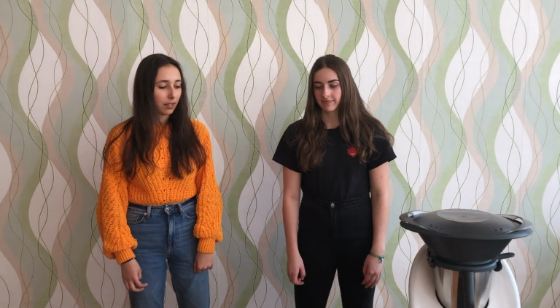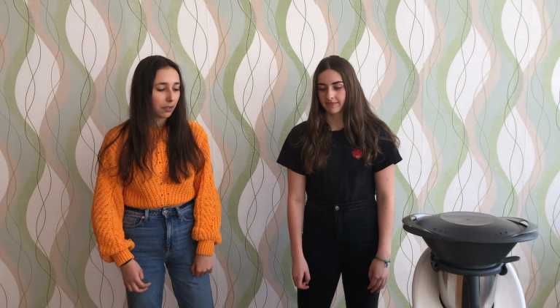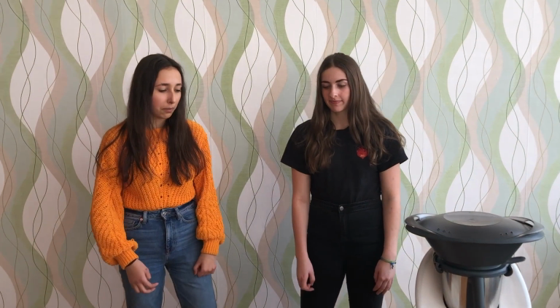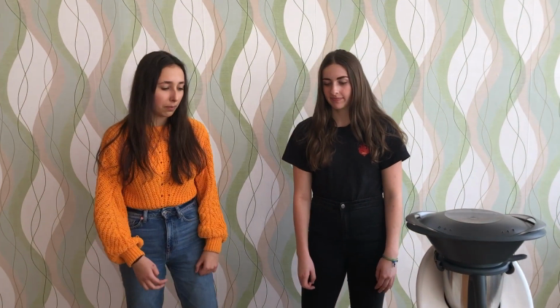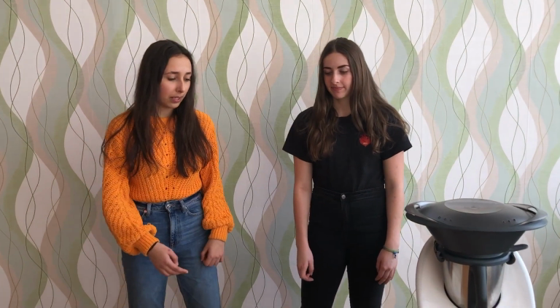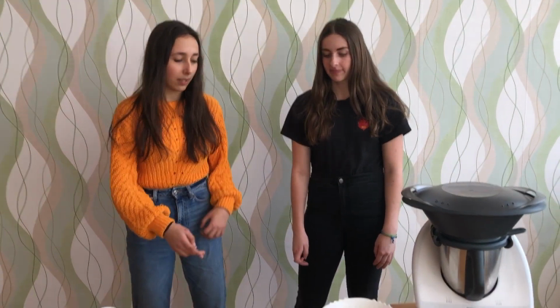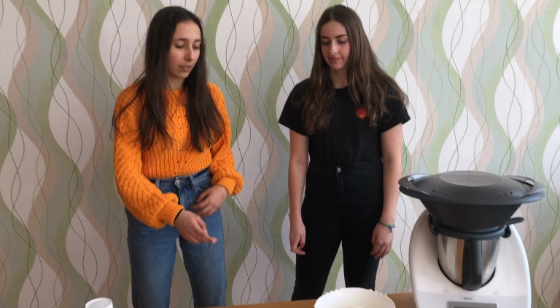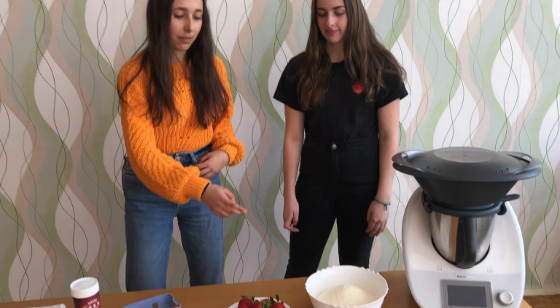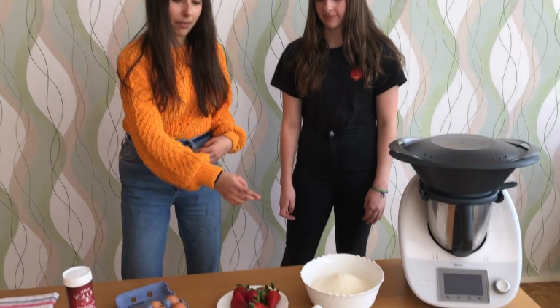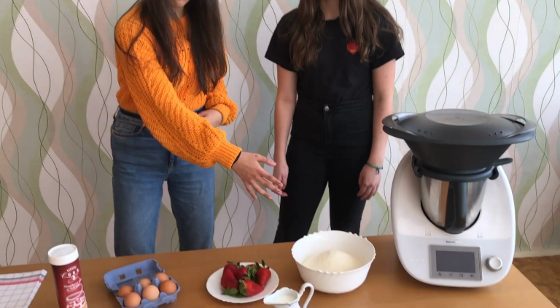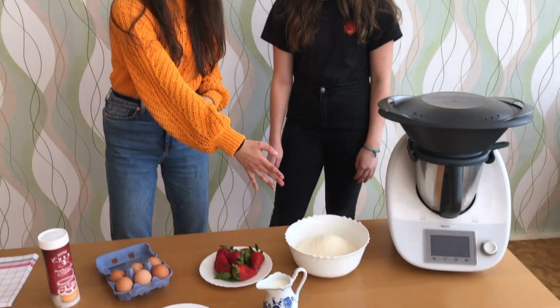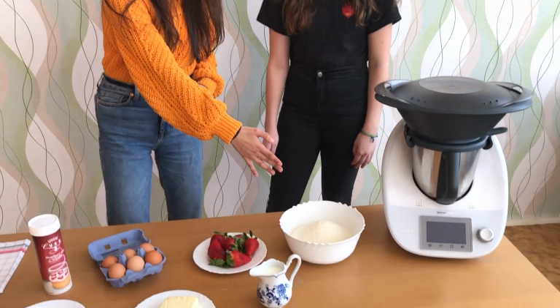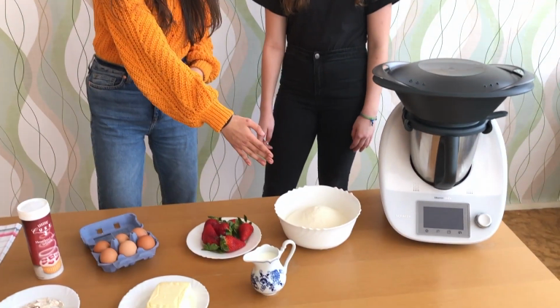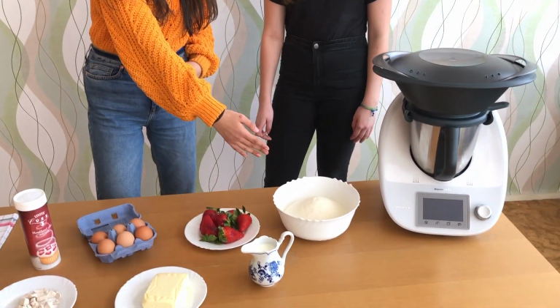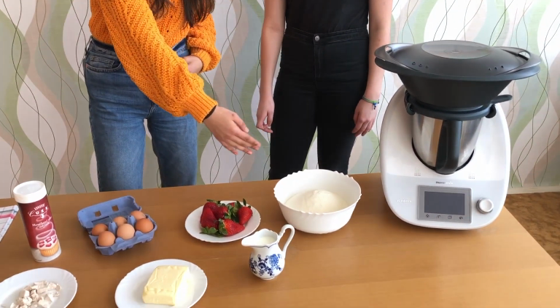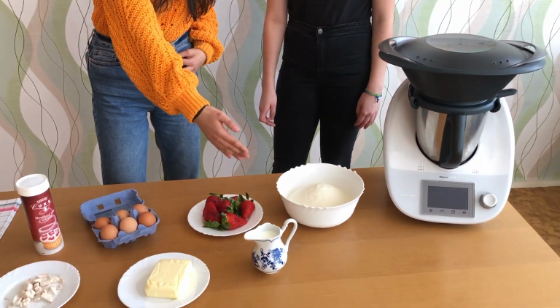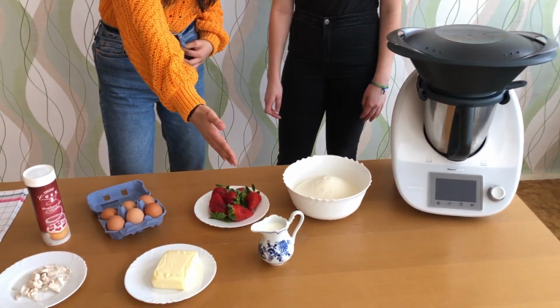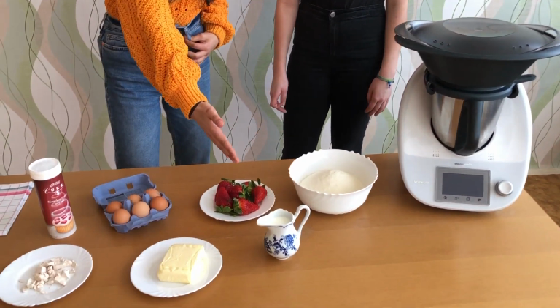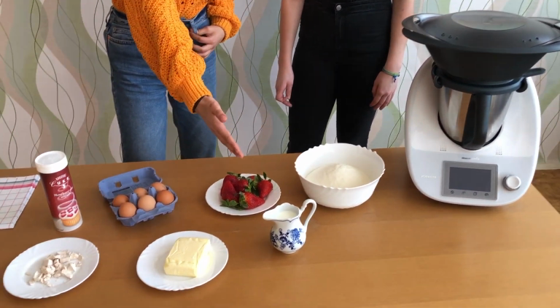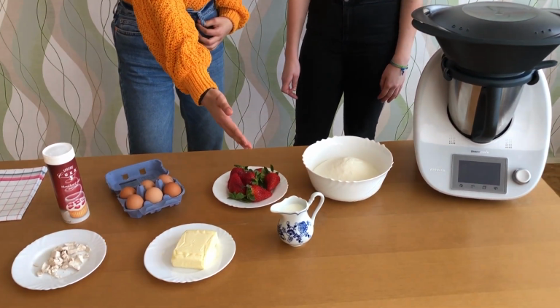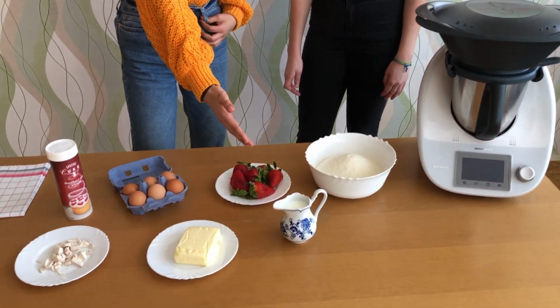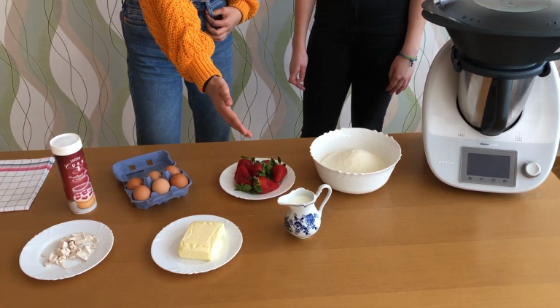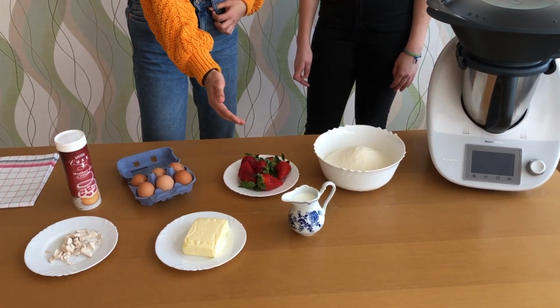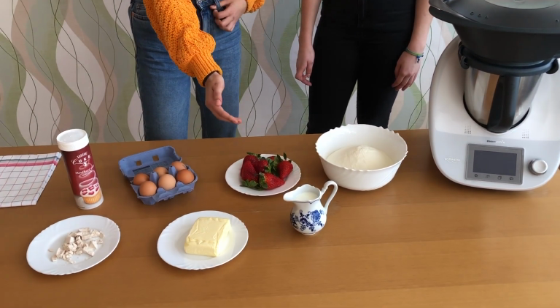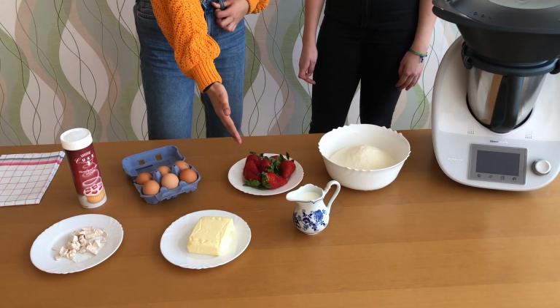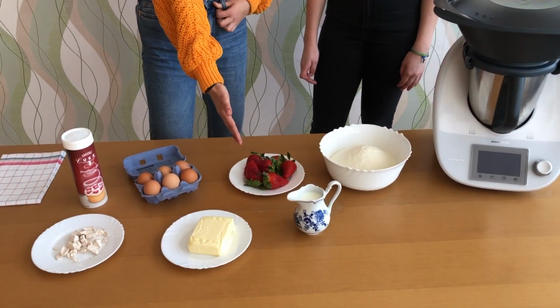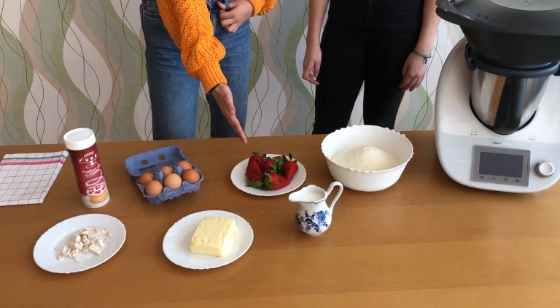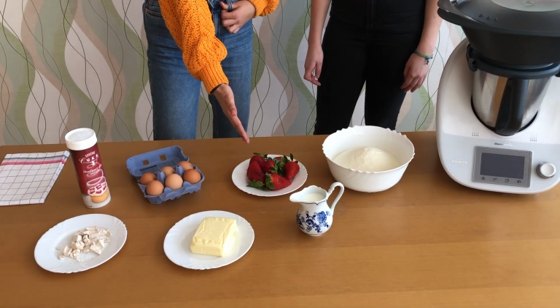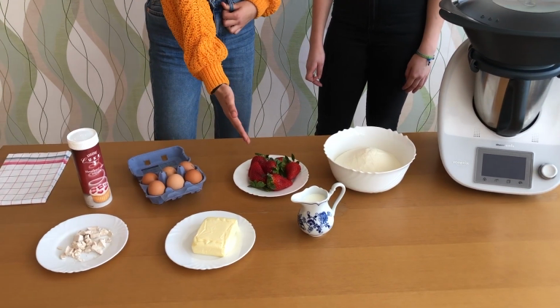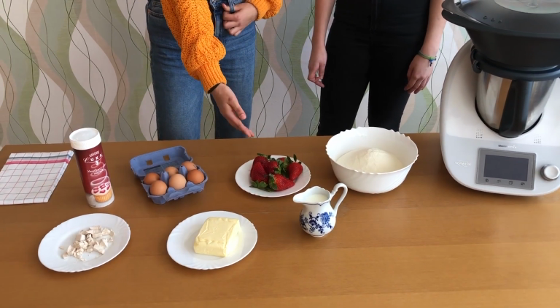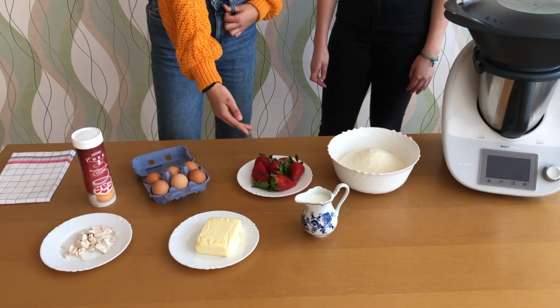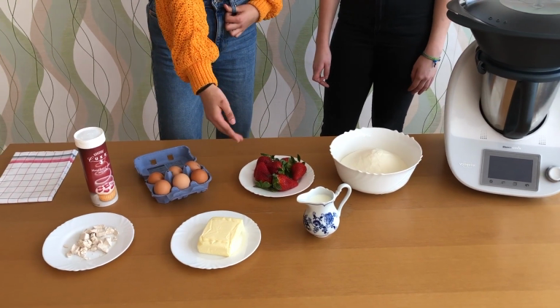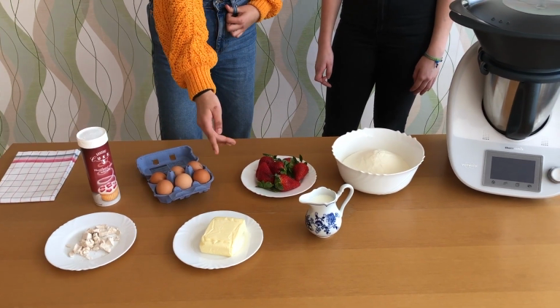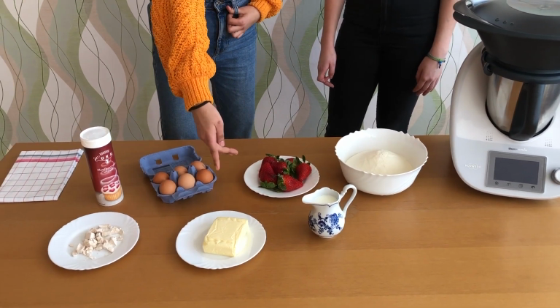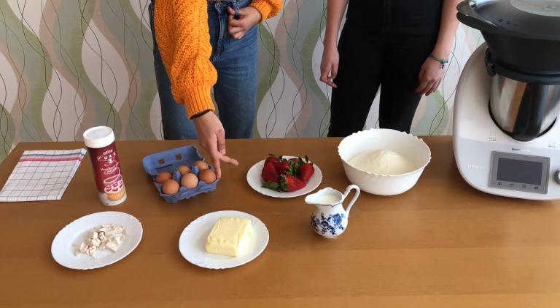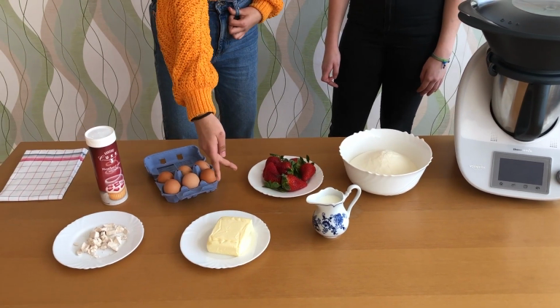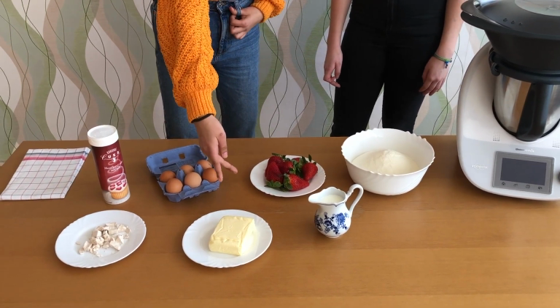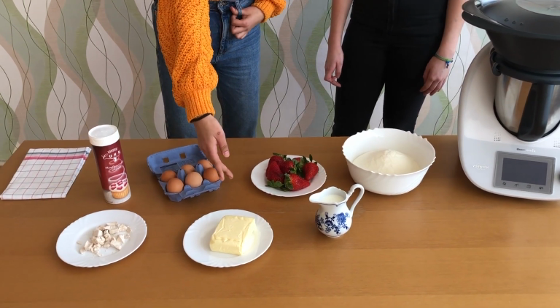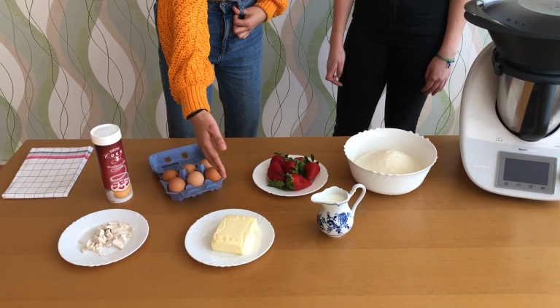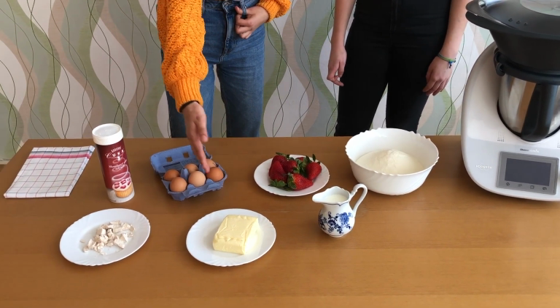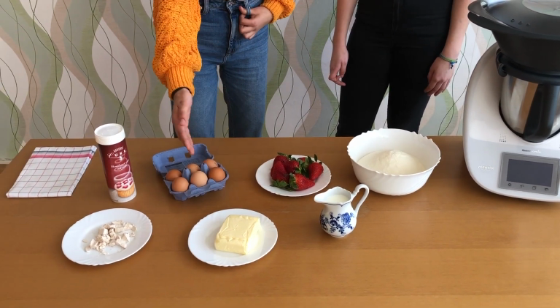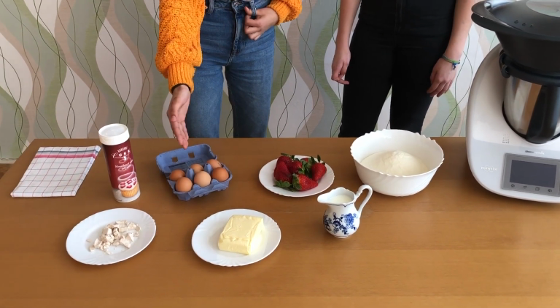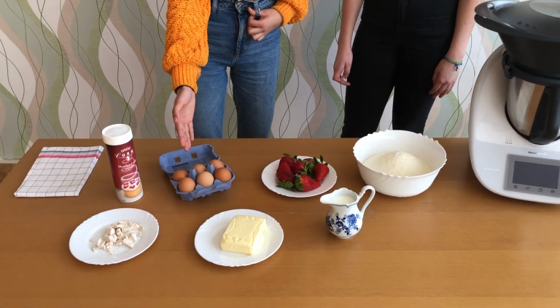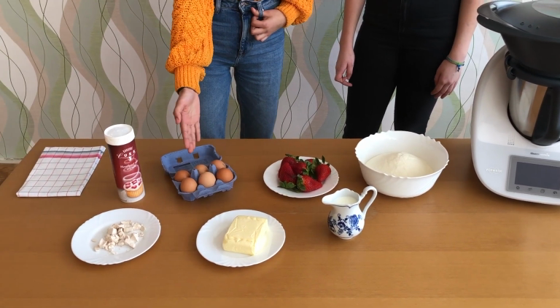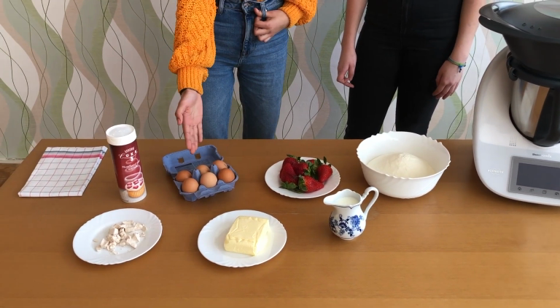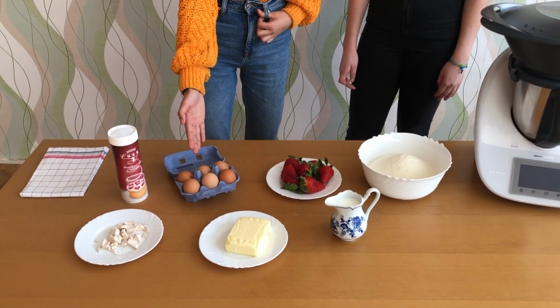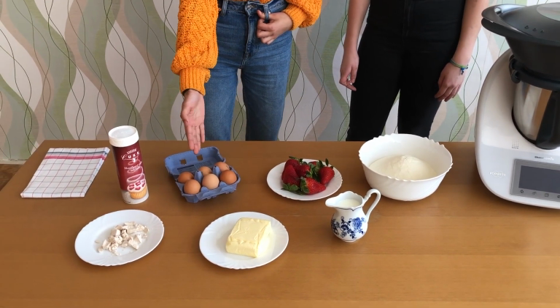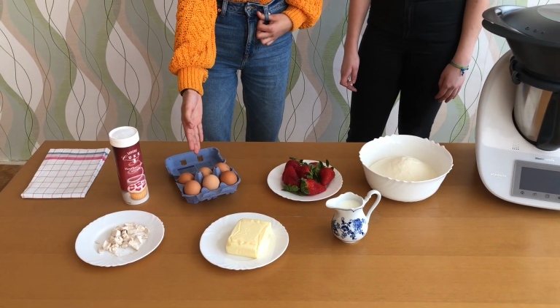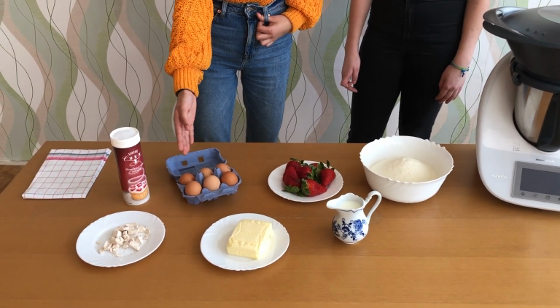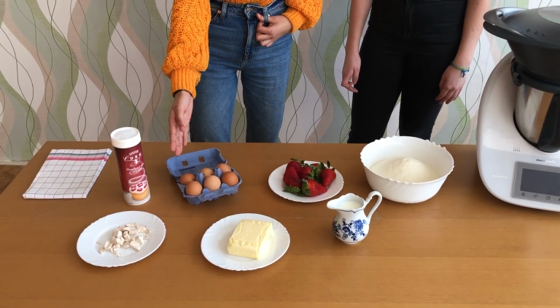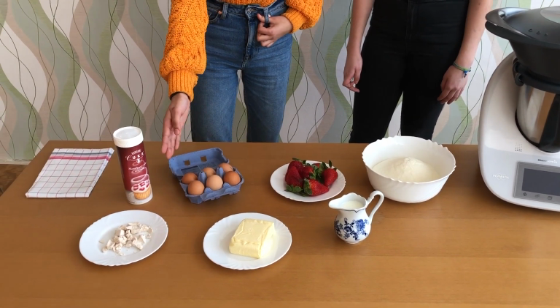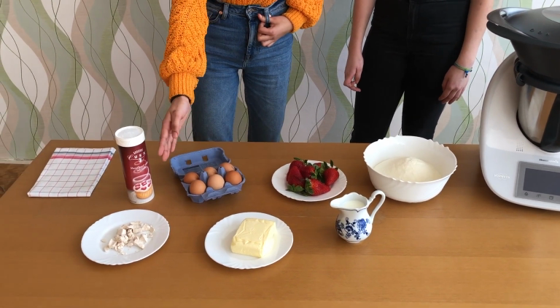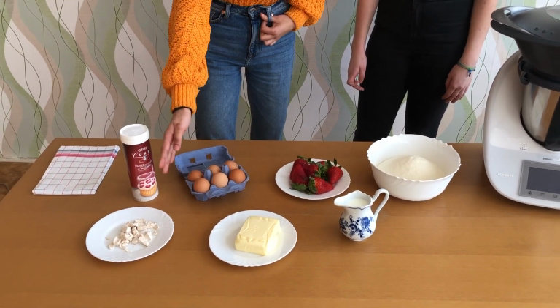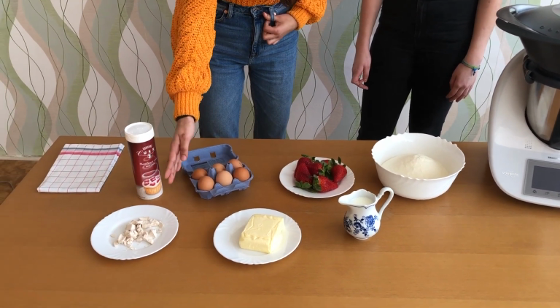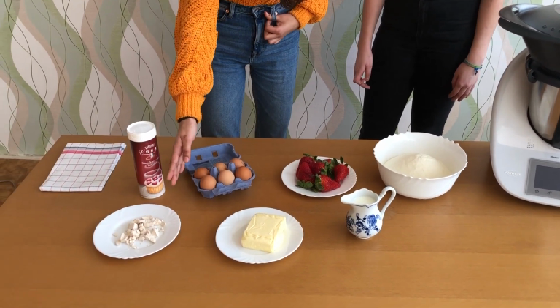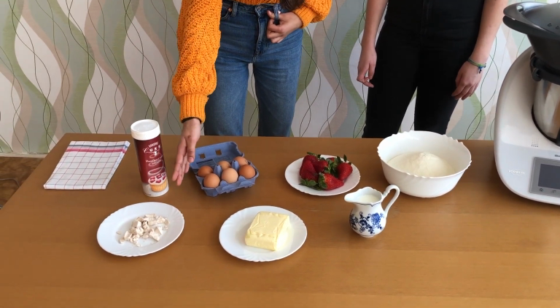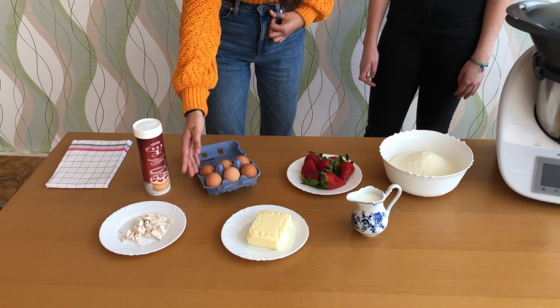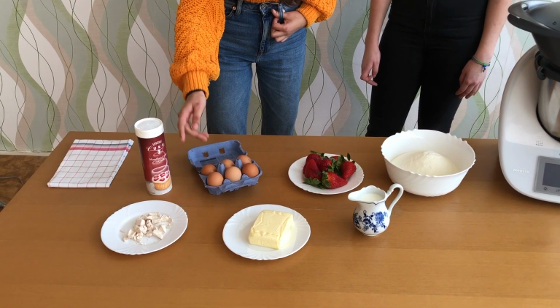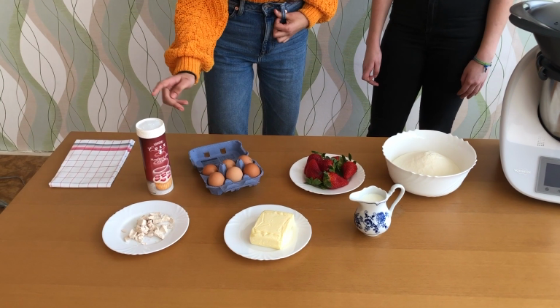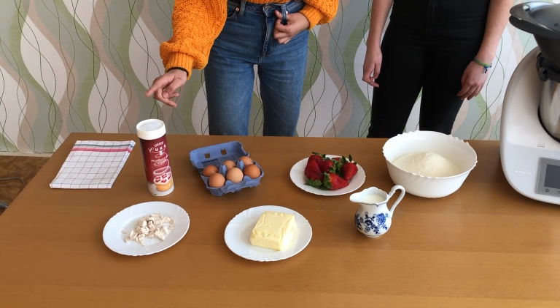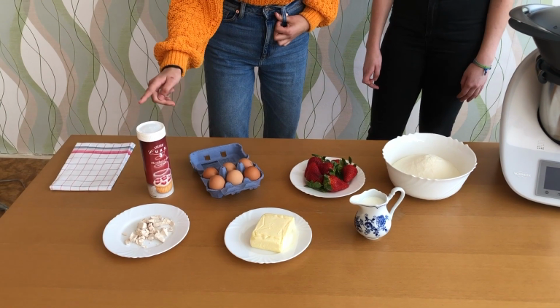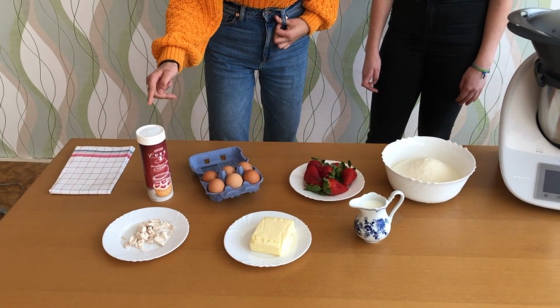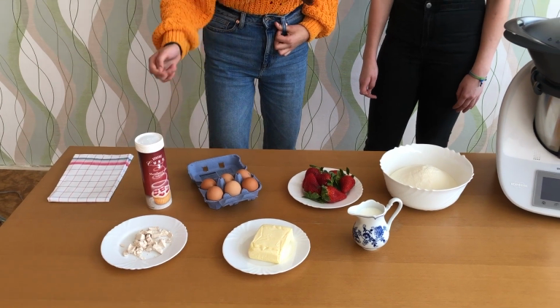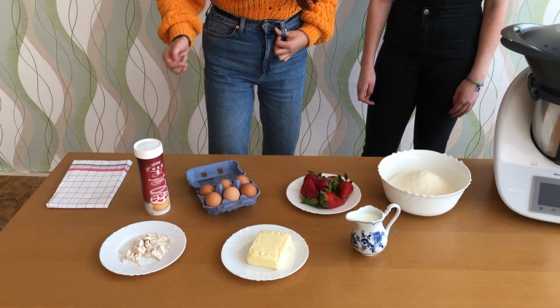We need flour, milk, strawberry, butter, eggs, yeast and sugar.